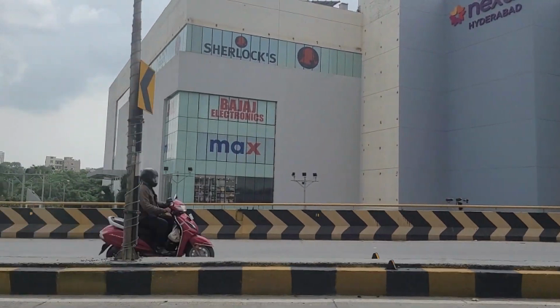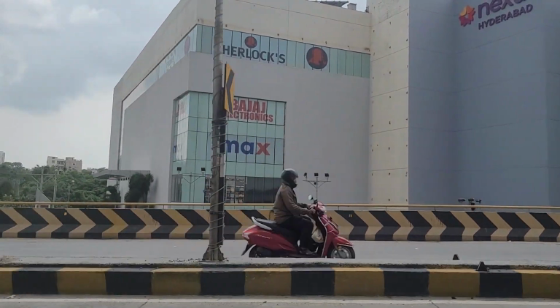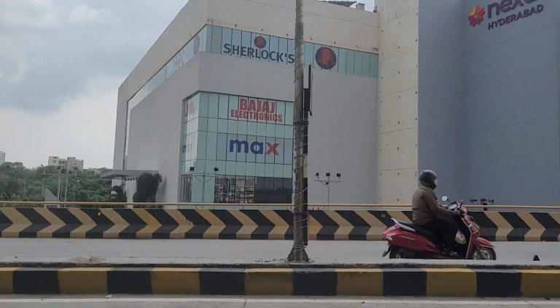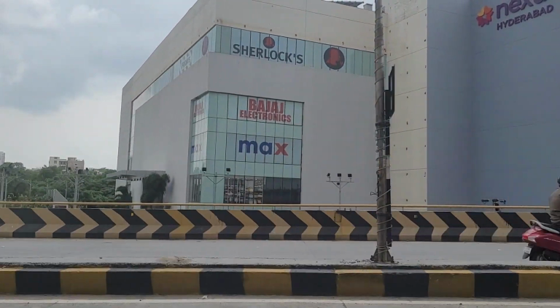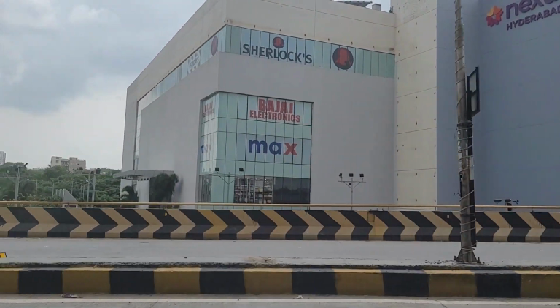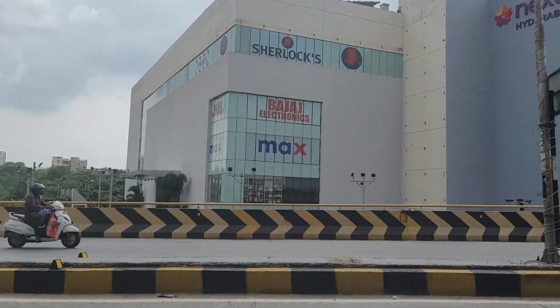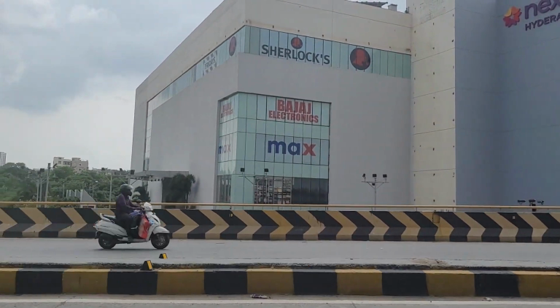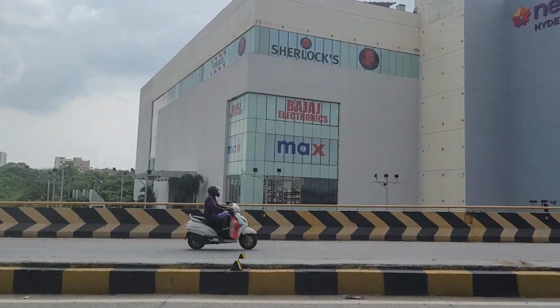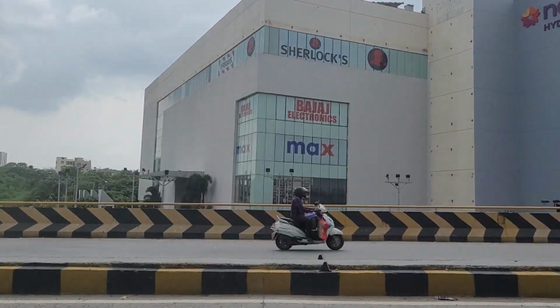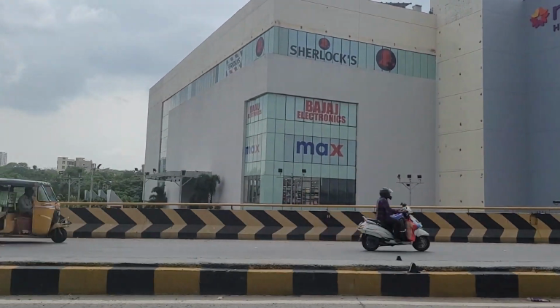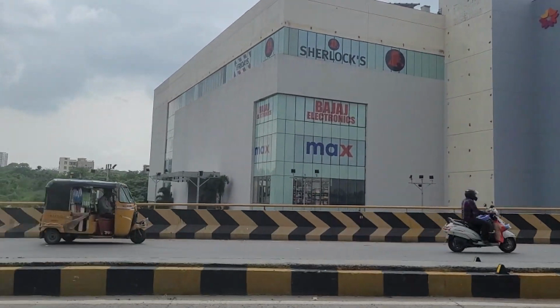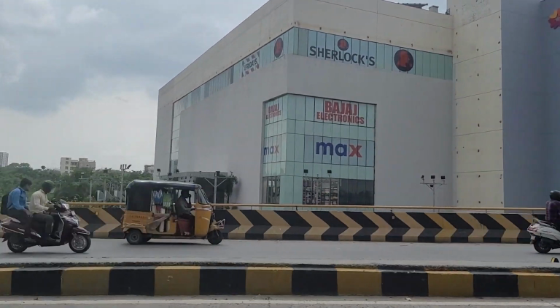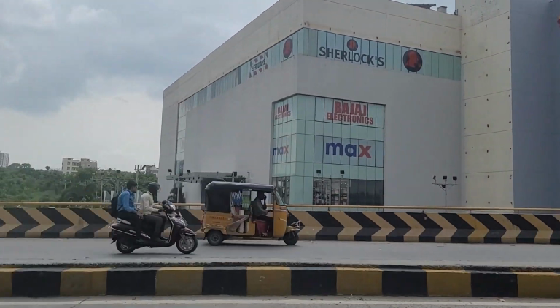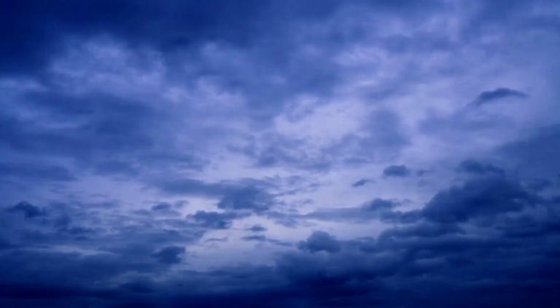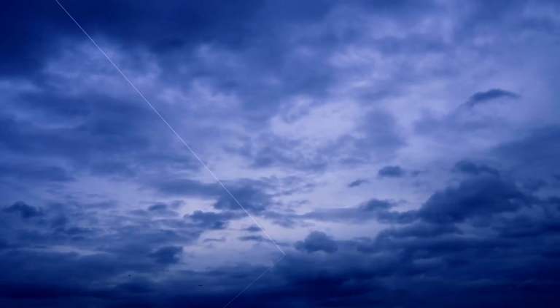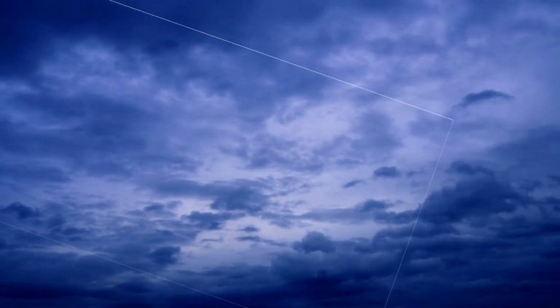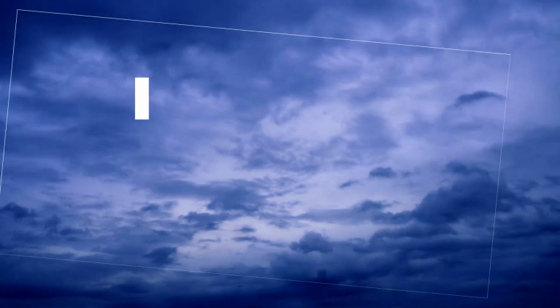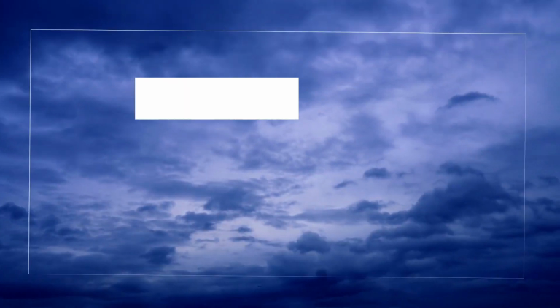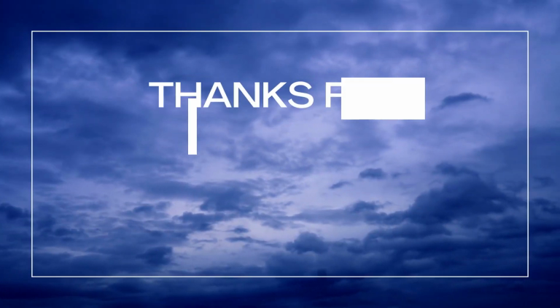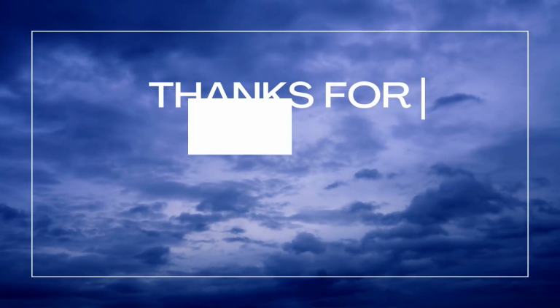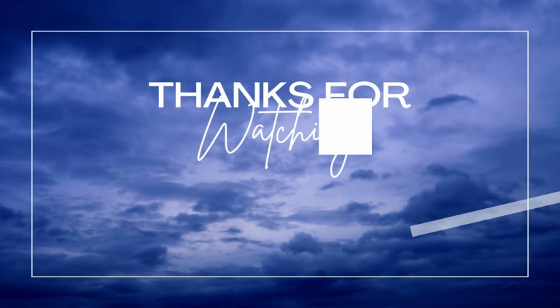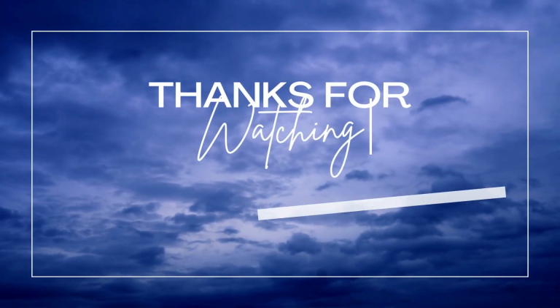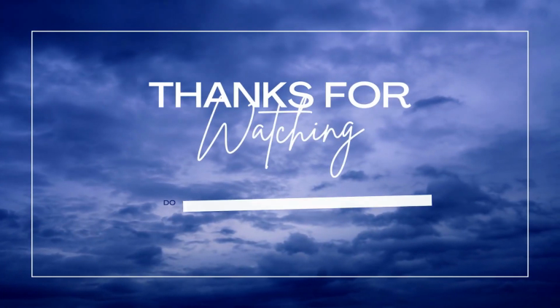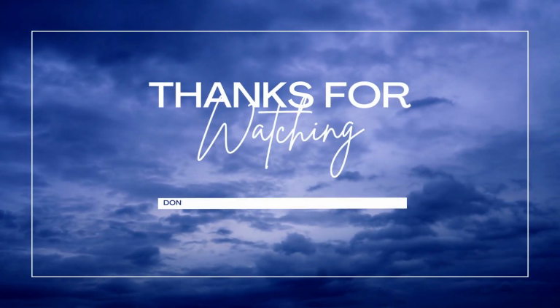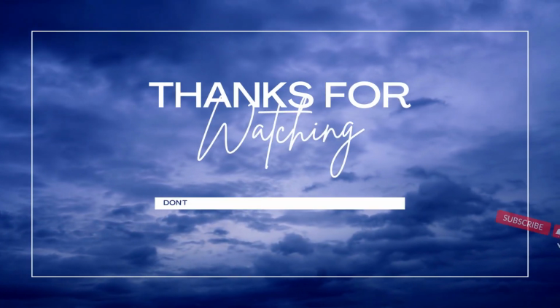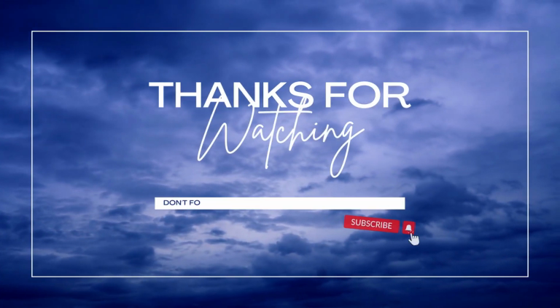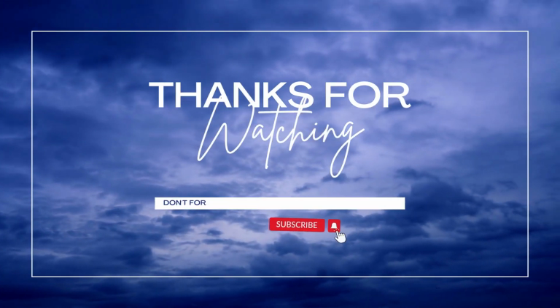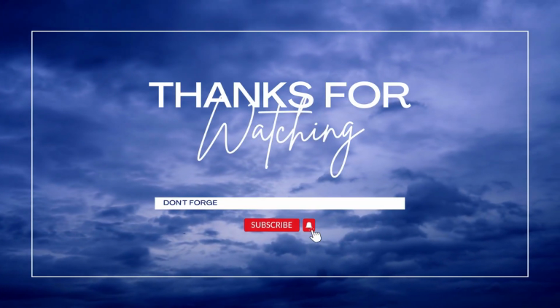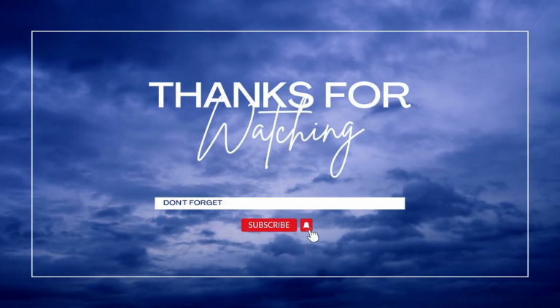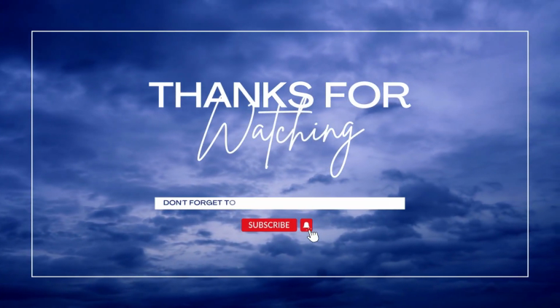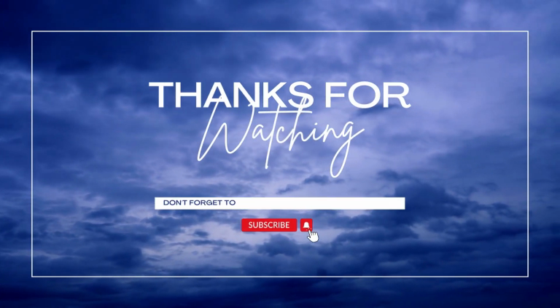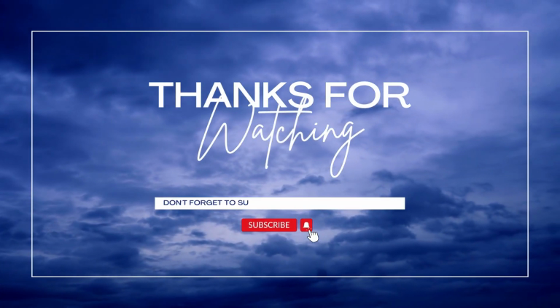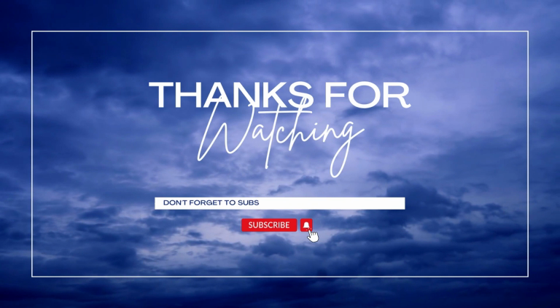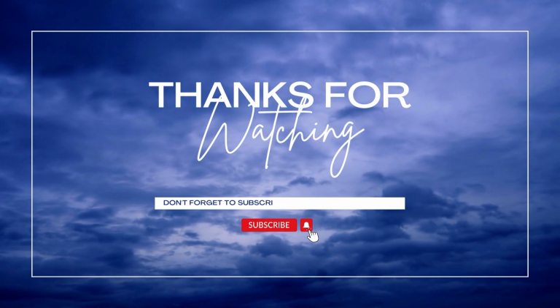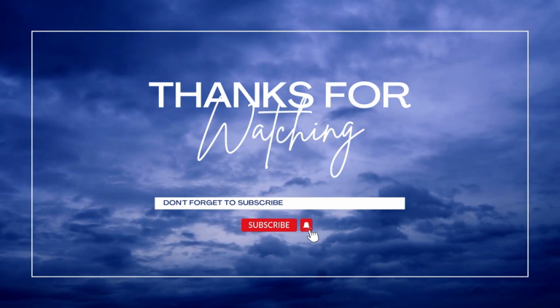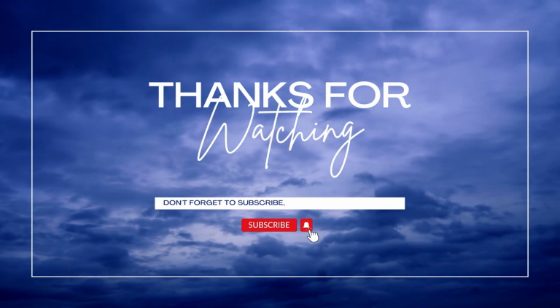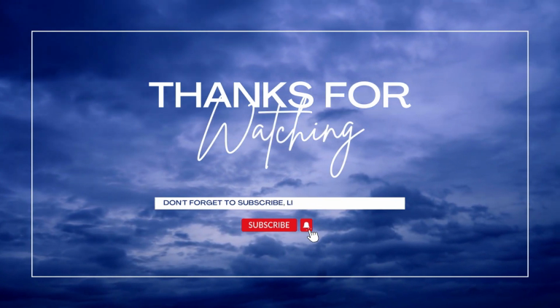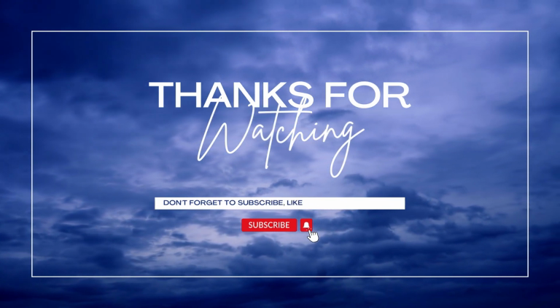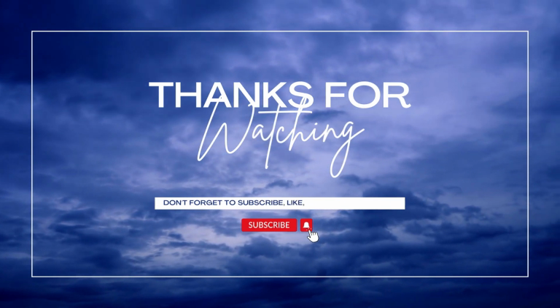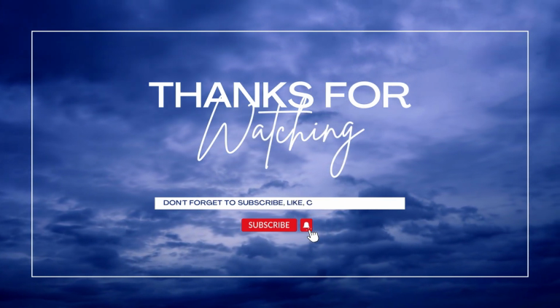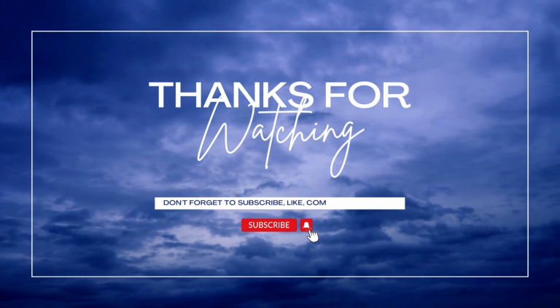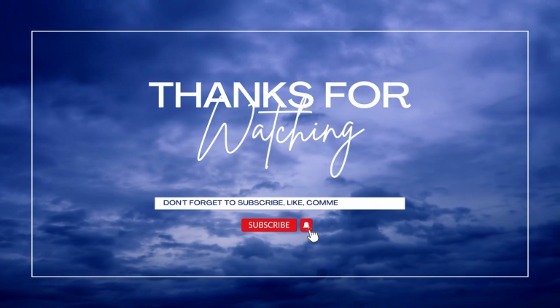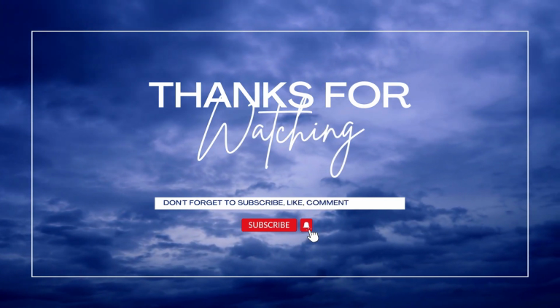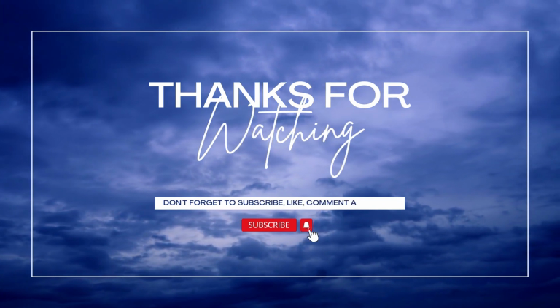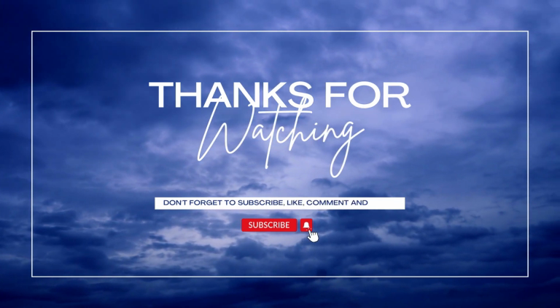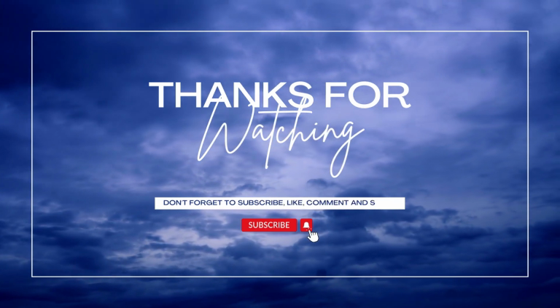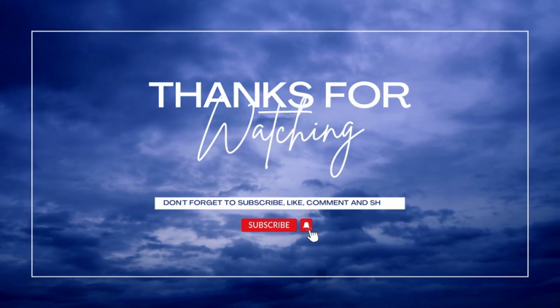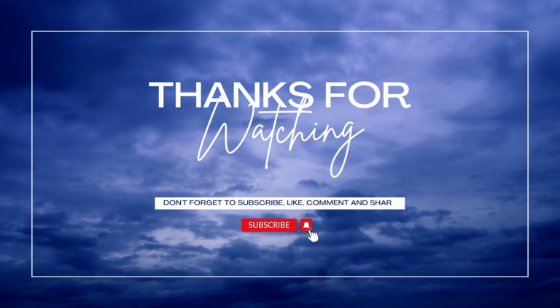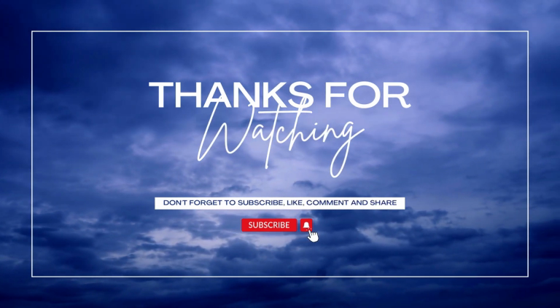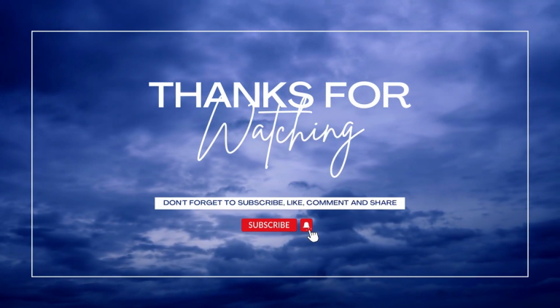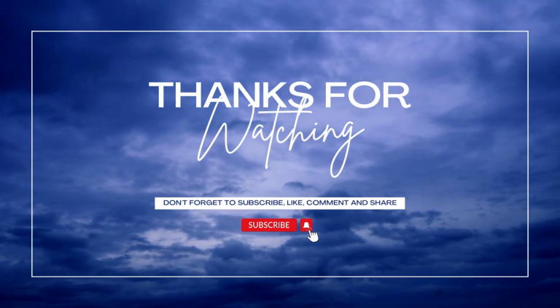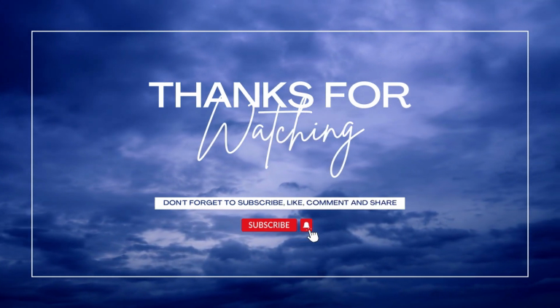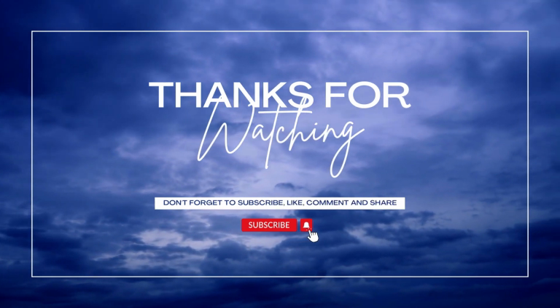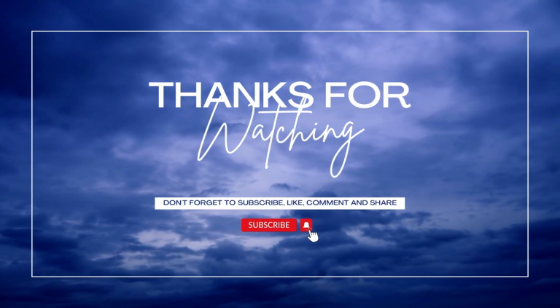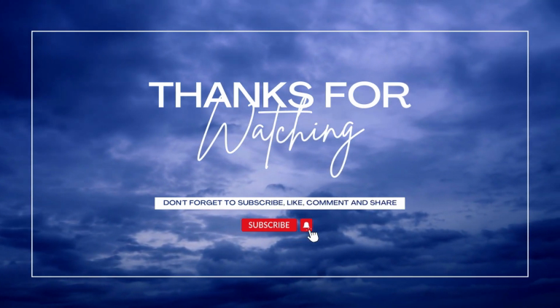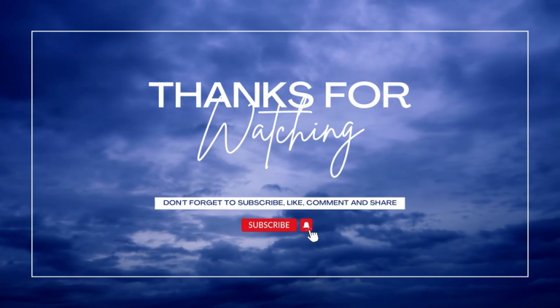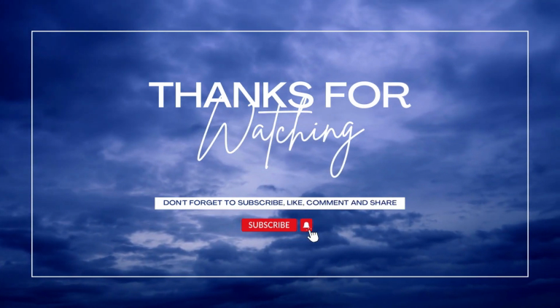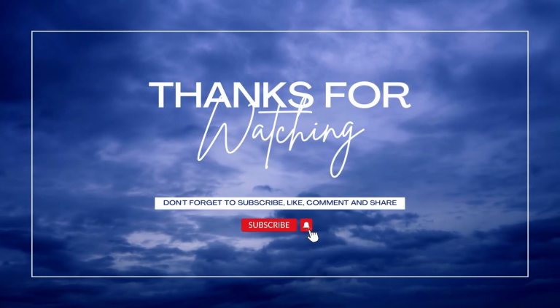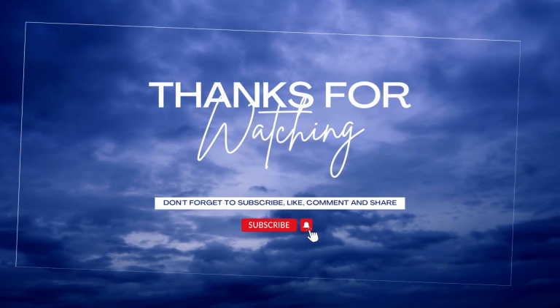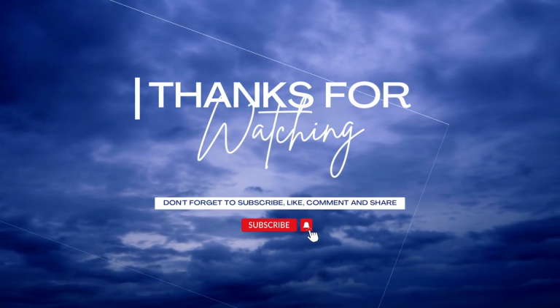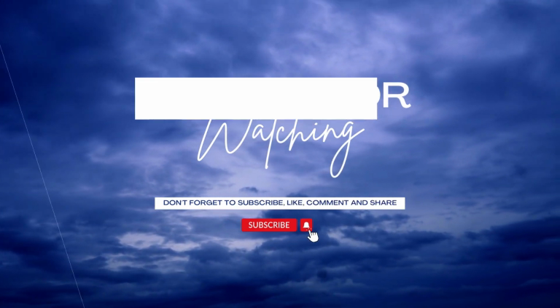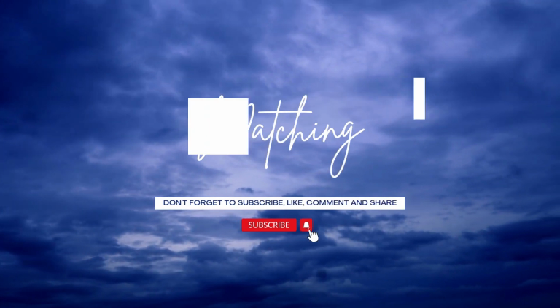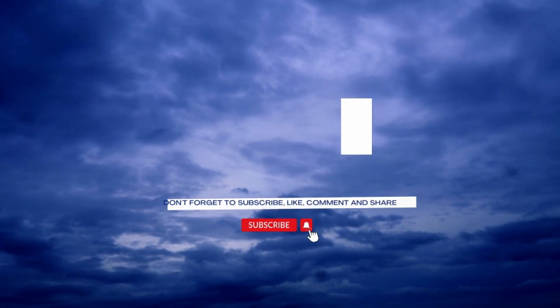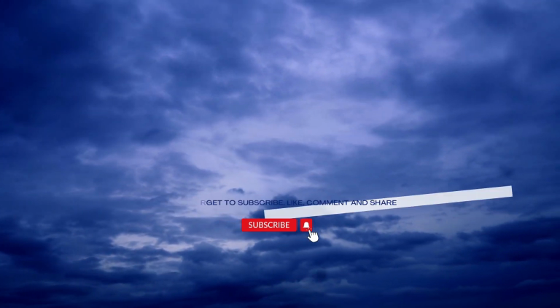That's pretty much it. I hope you like this video — if yes, give it a thumbs up, and if you're new to the channel, don't forget to subscribe. Thanks a lot for watching.